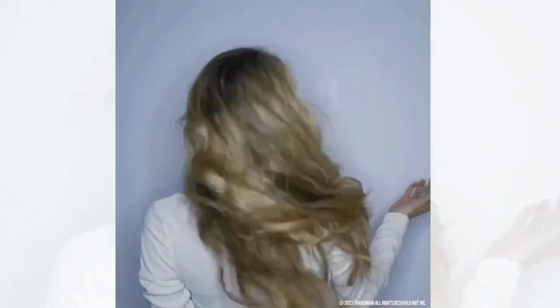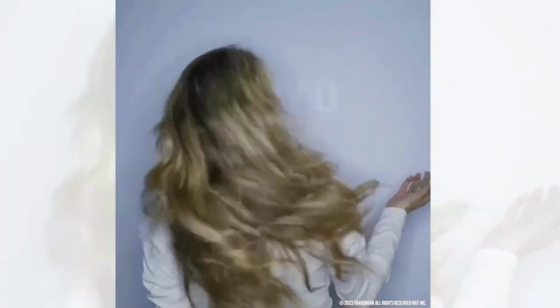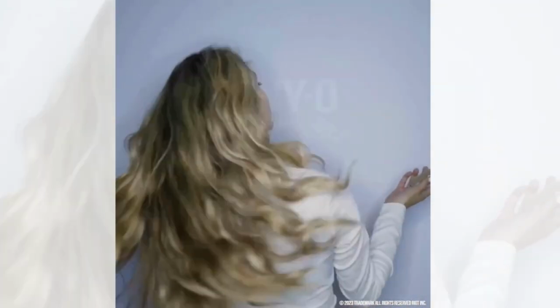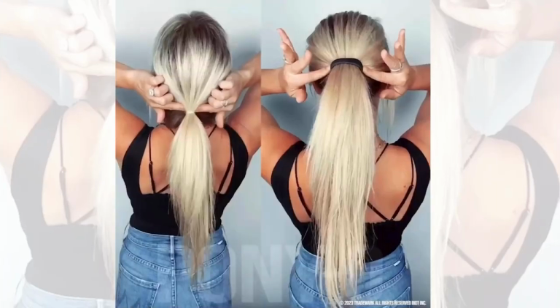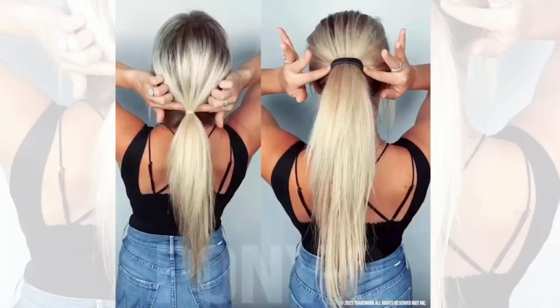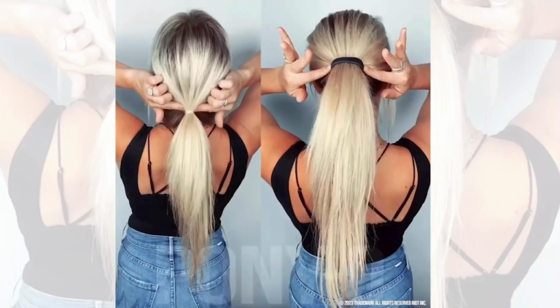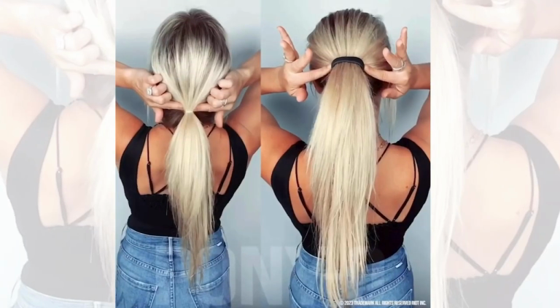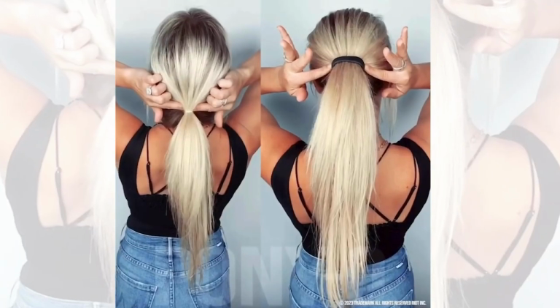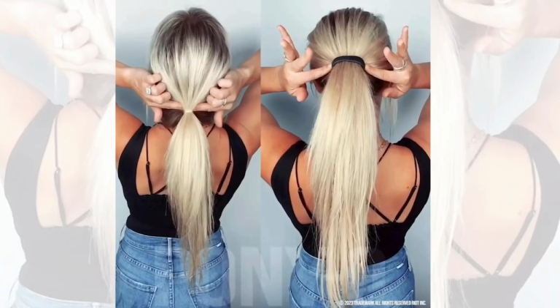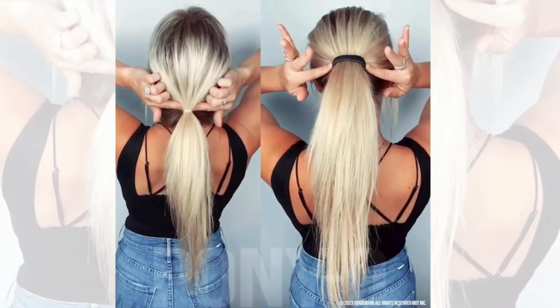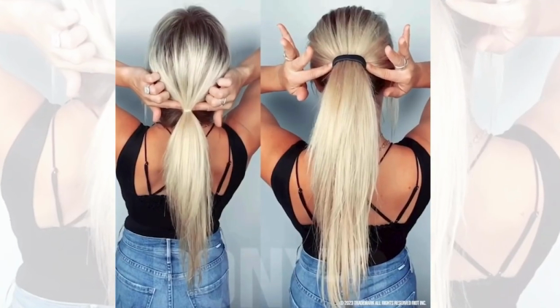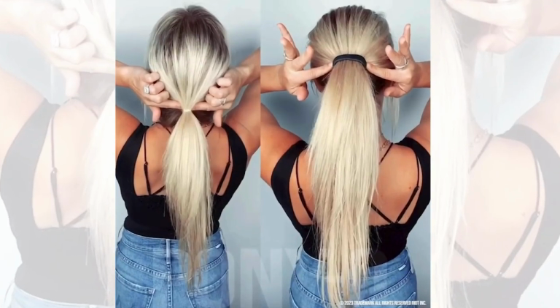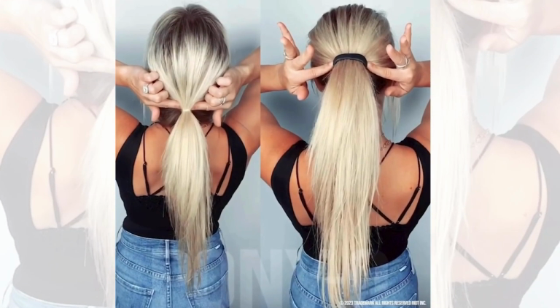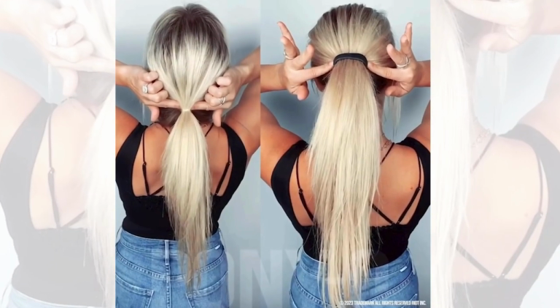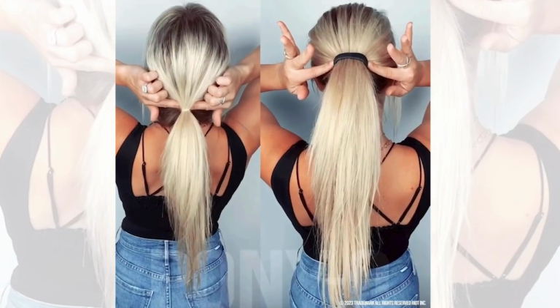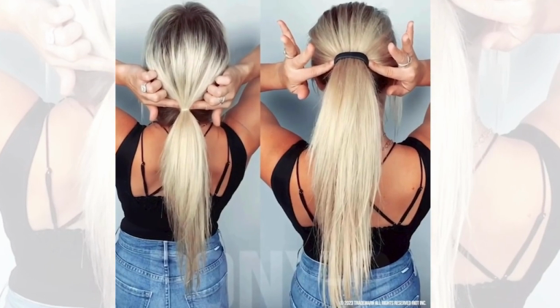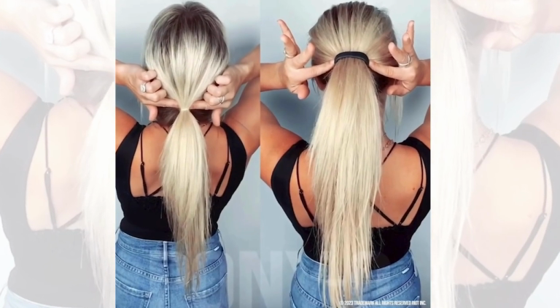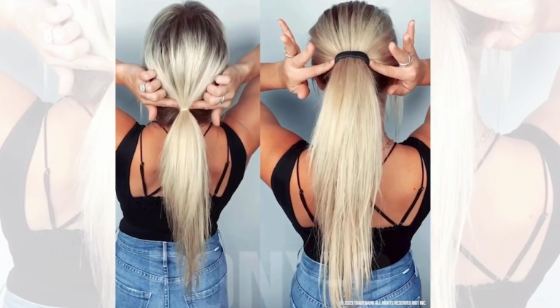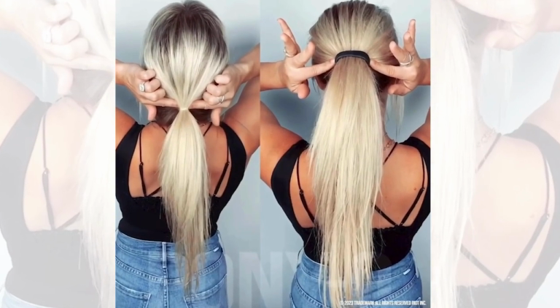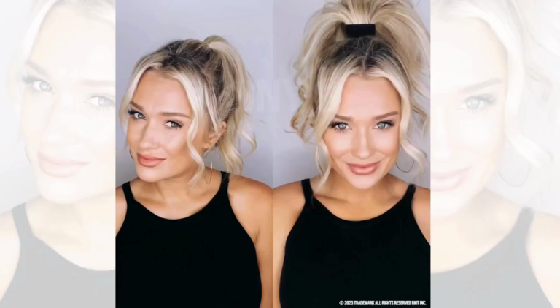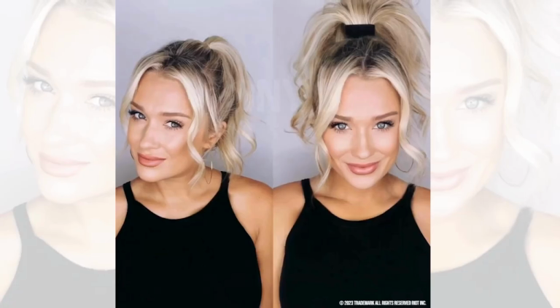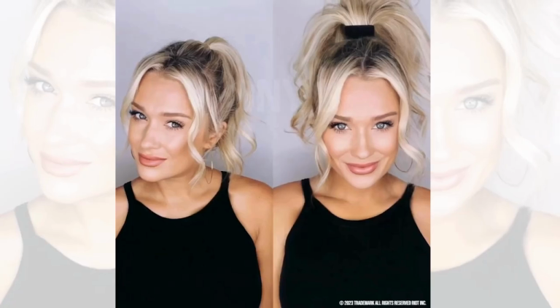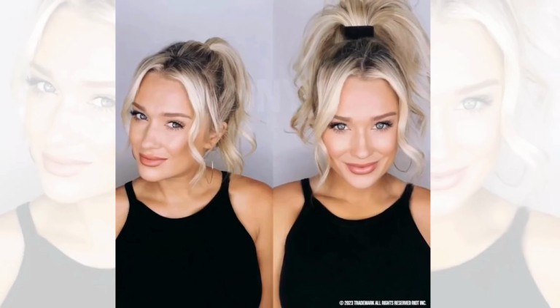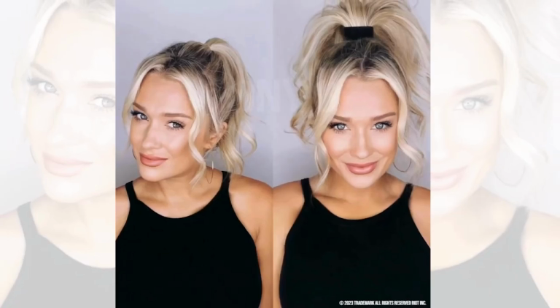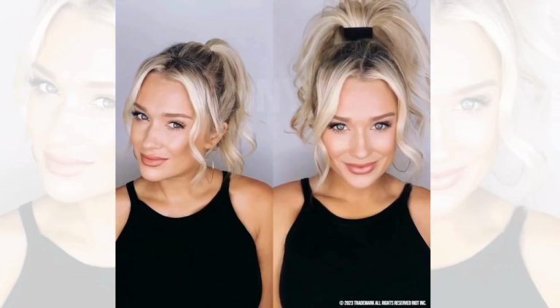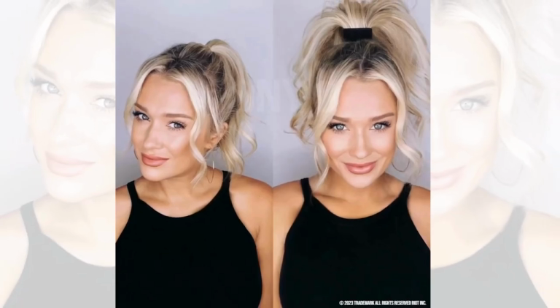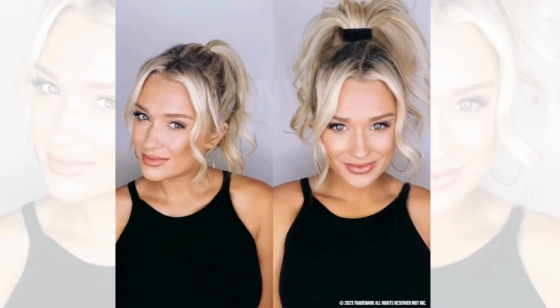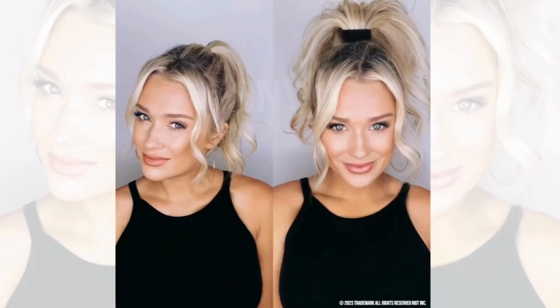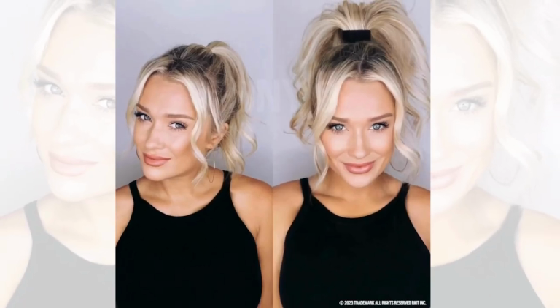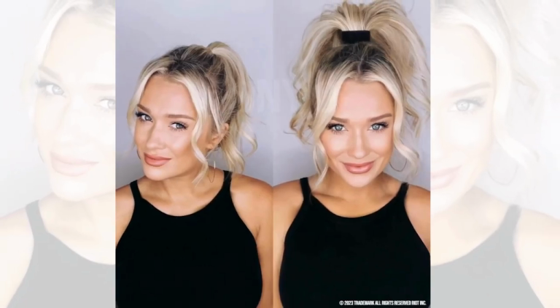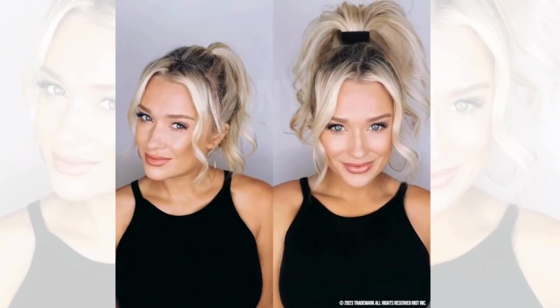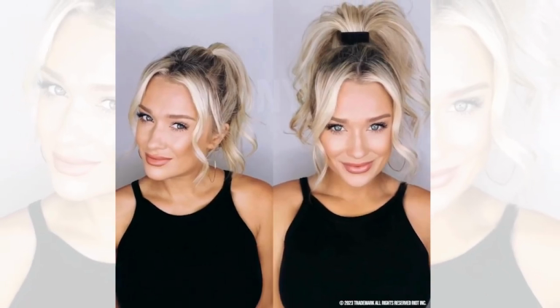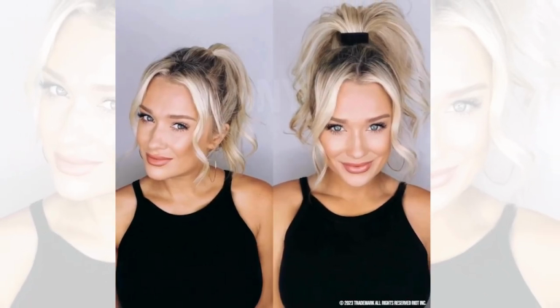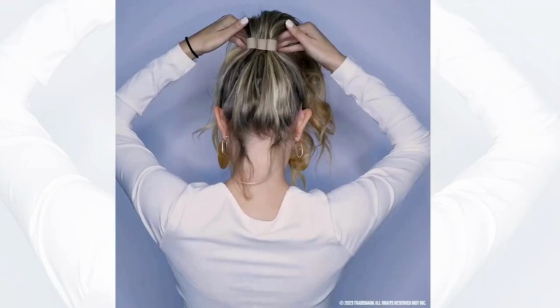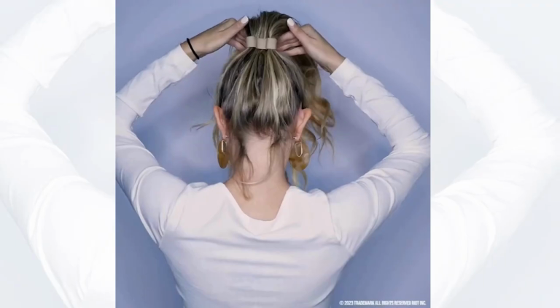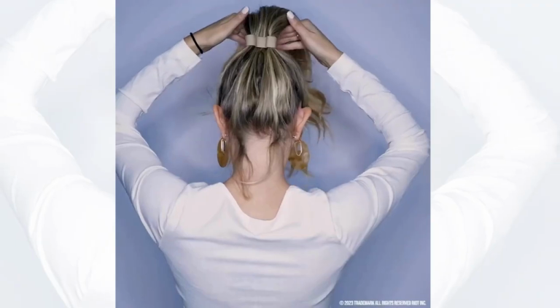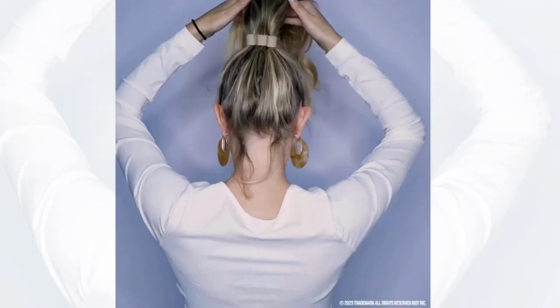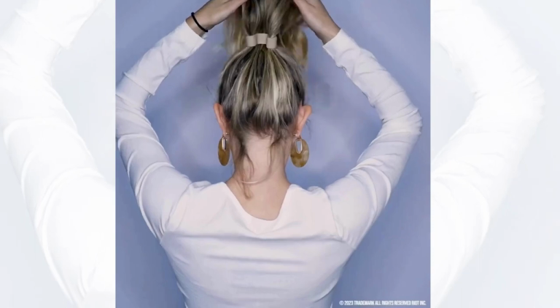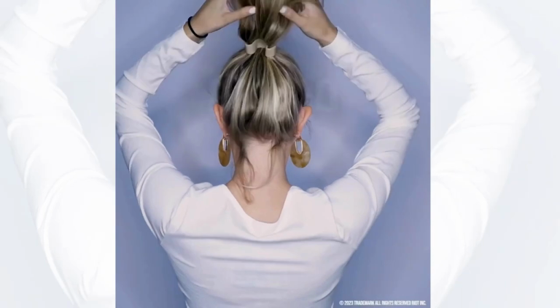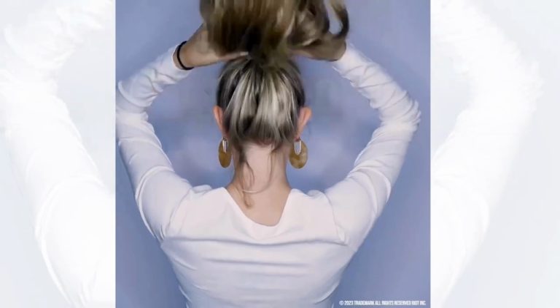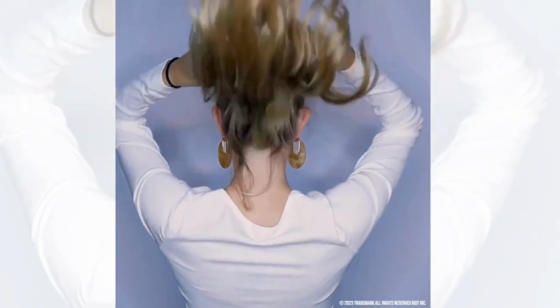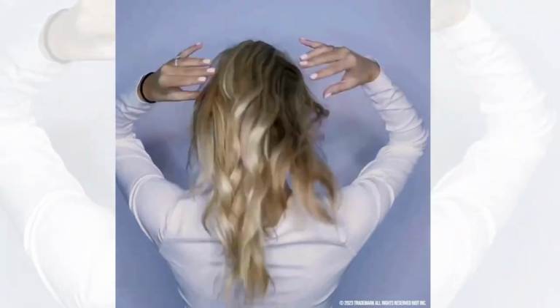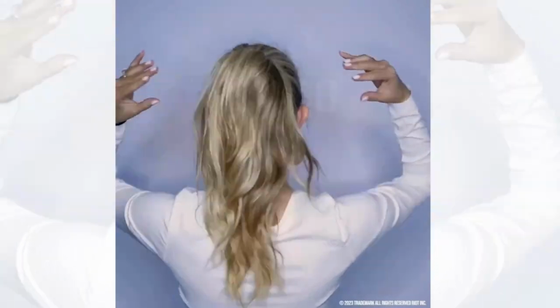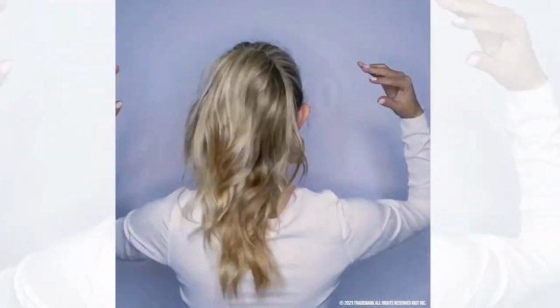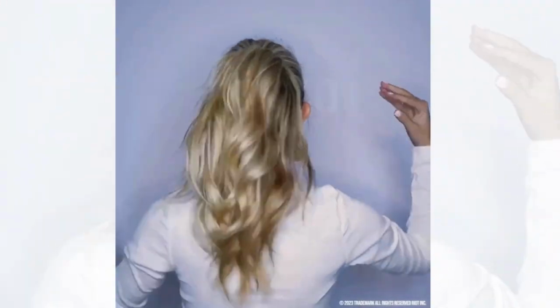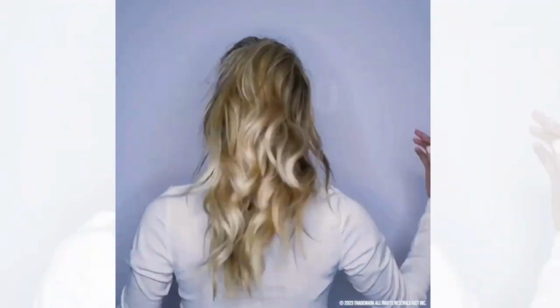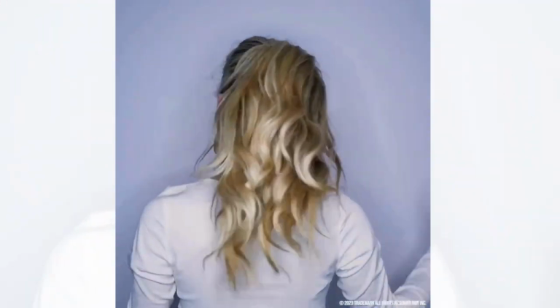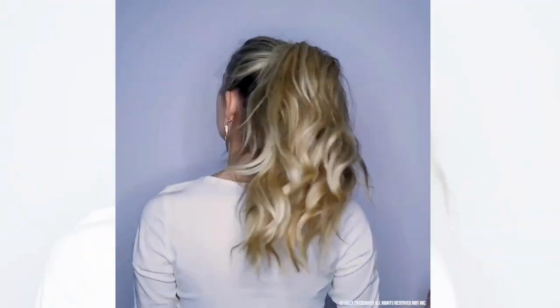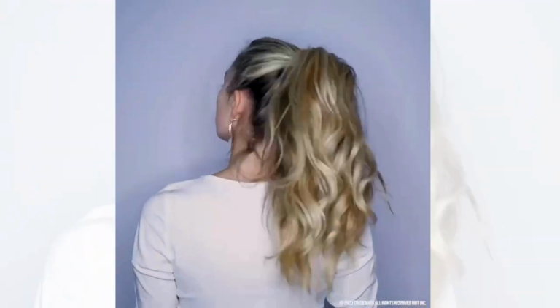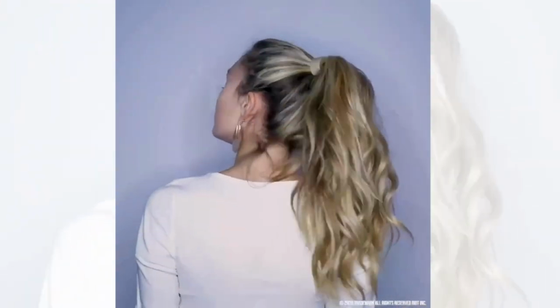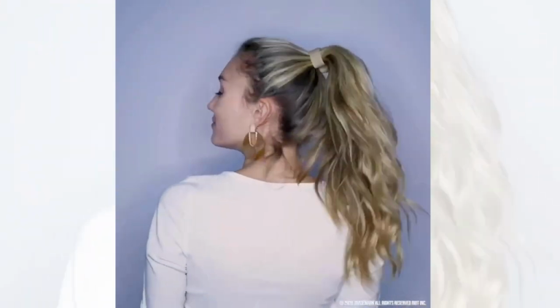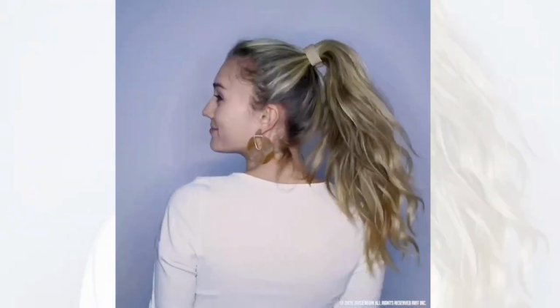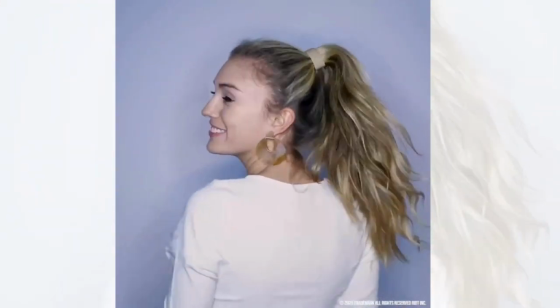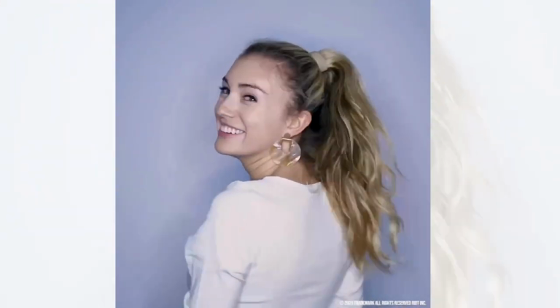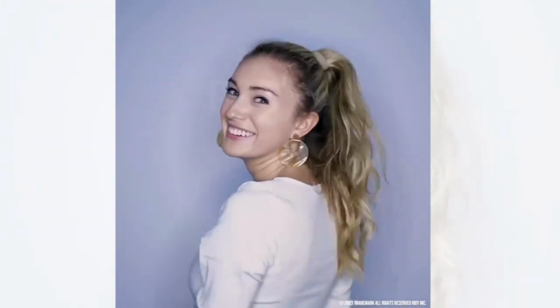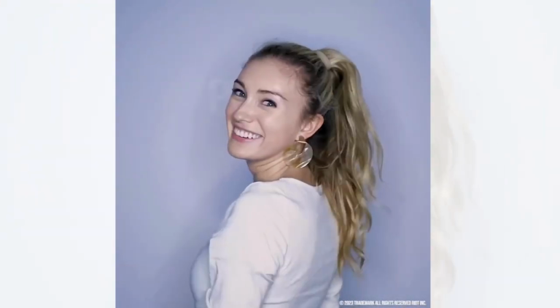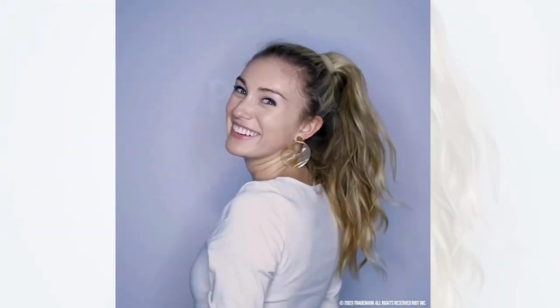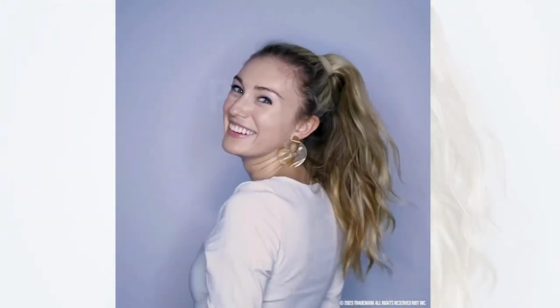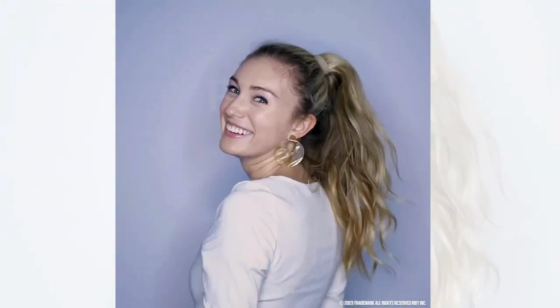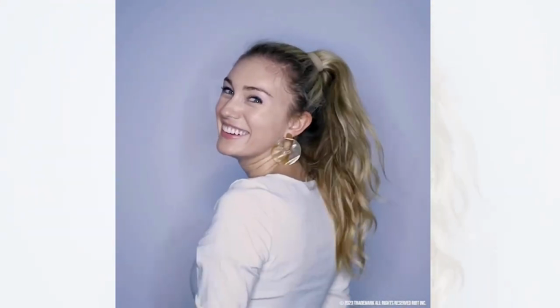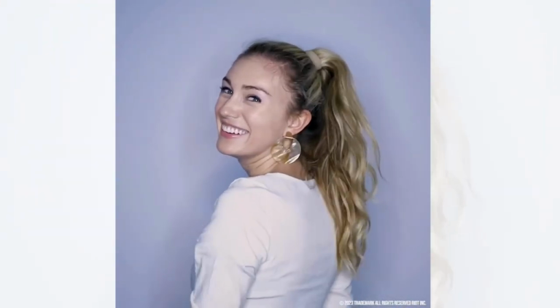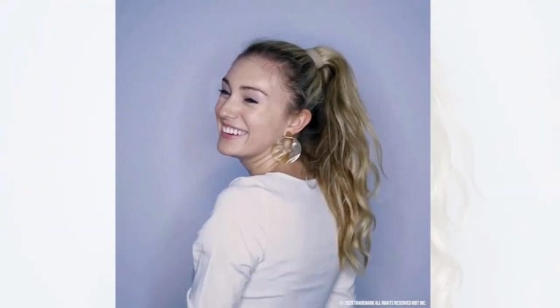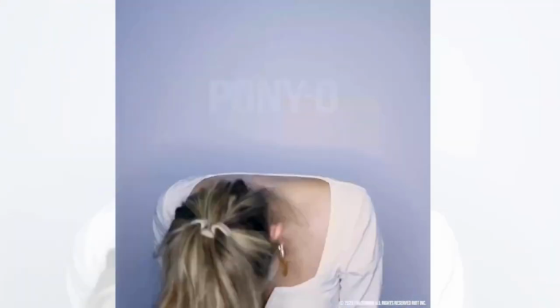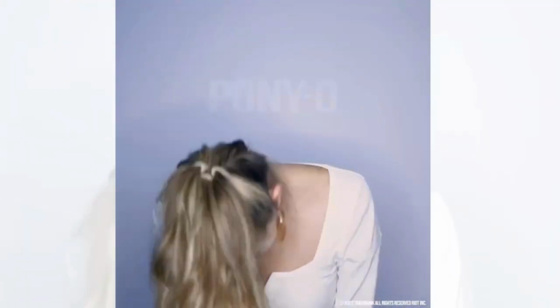Fine hair appears thicker and lifted, while thick hair feels comfortable, light, and stays in place without sagging.